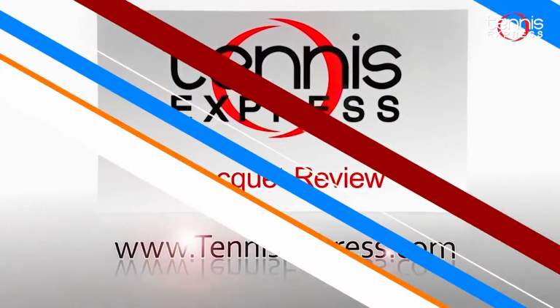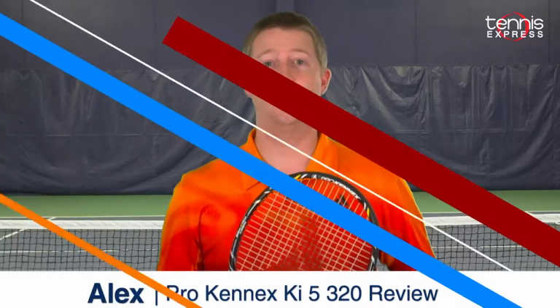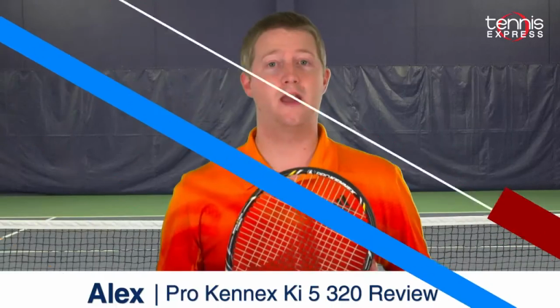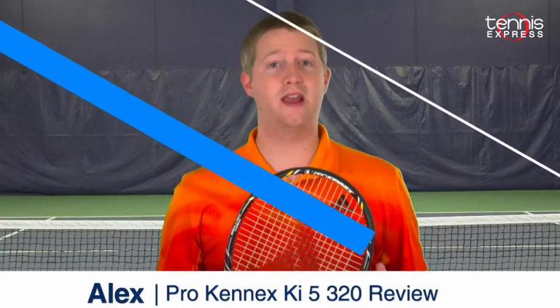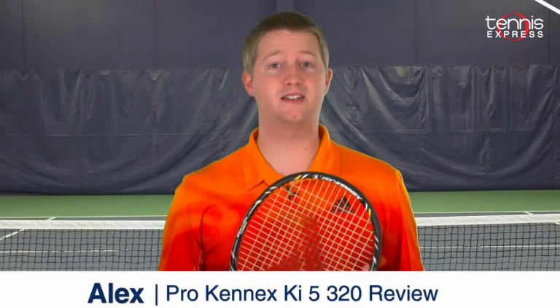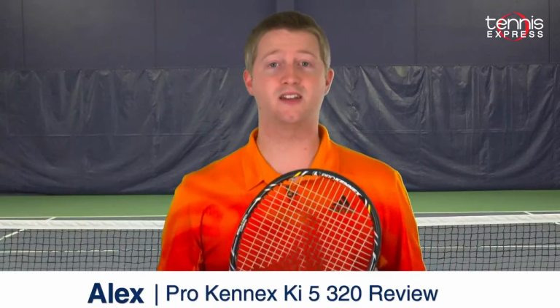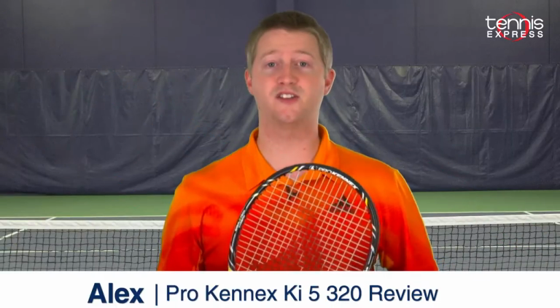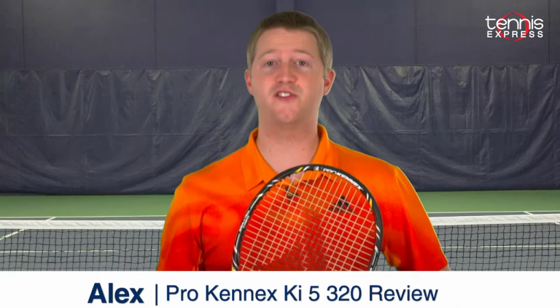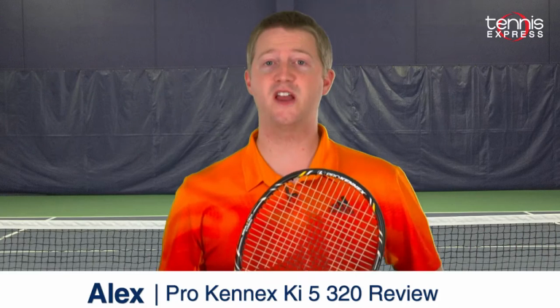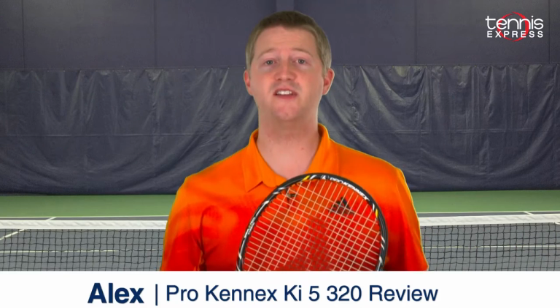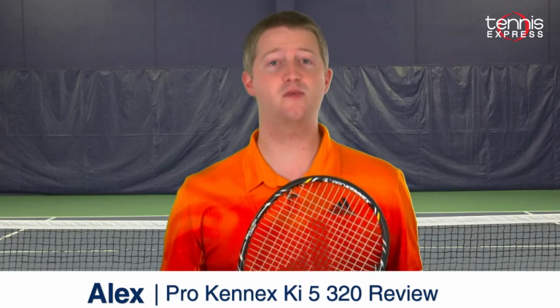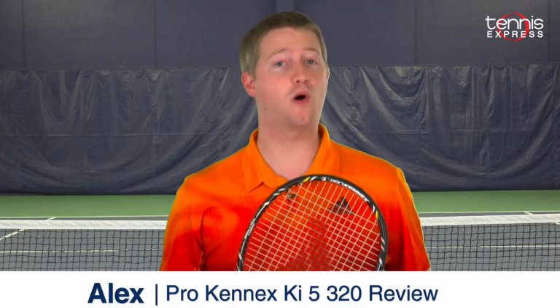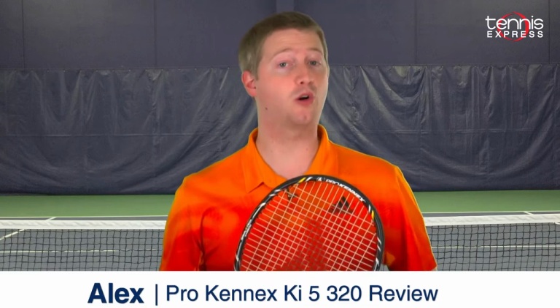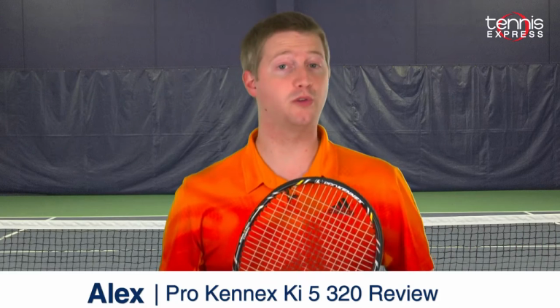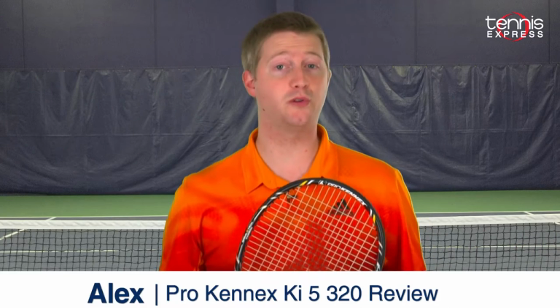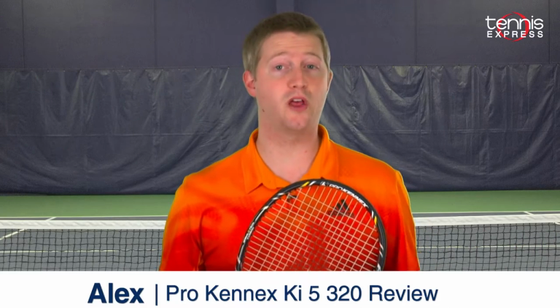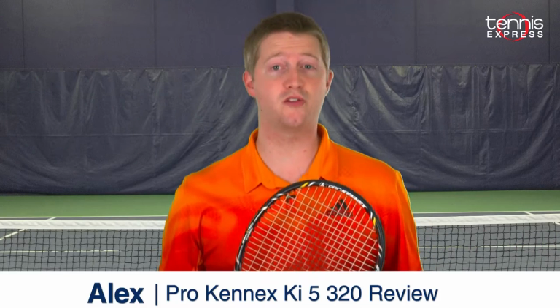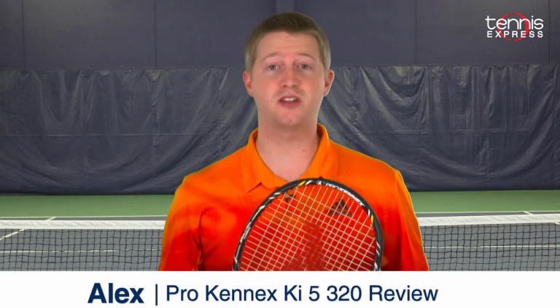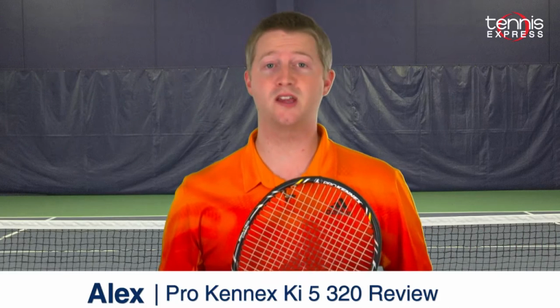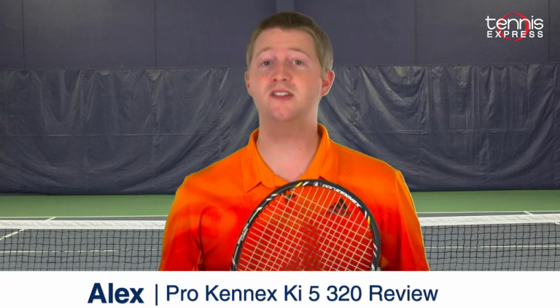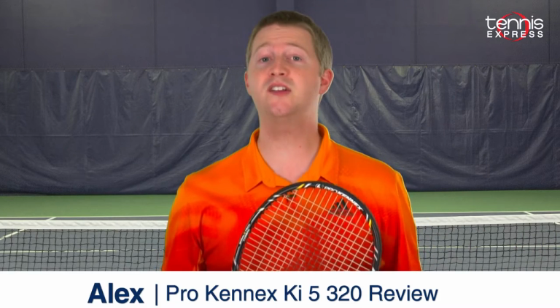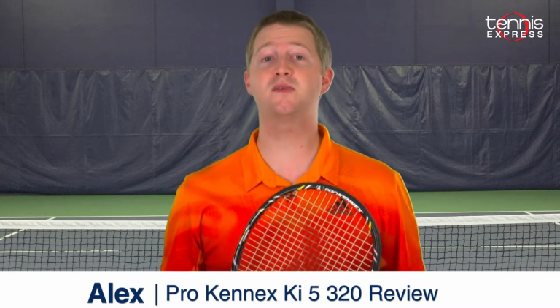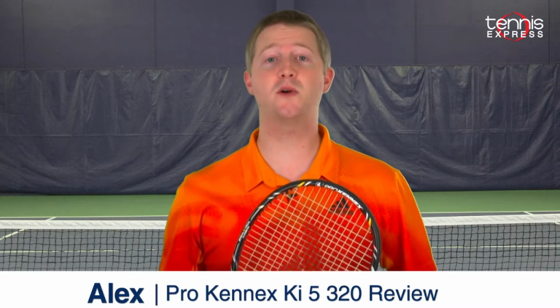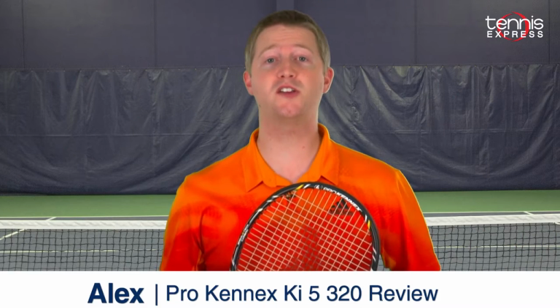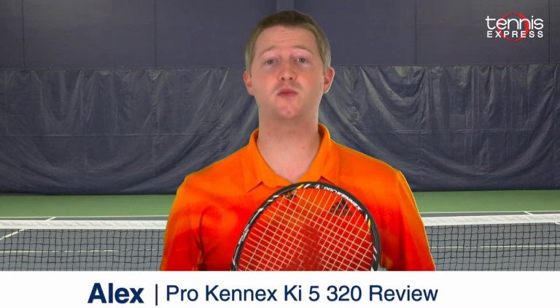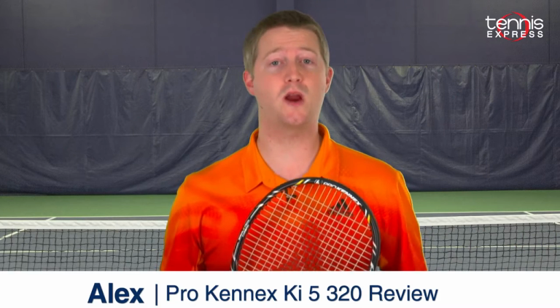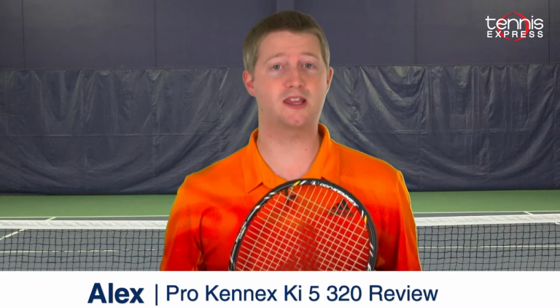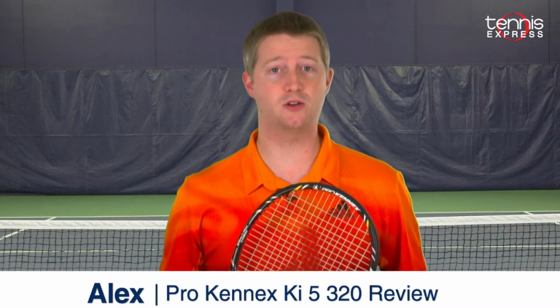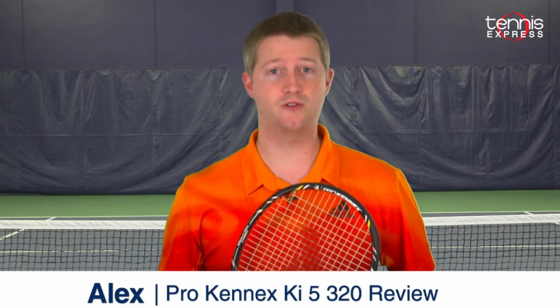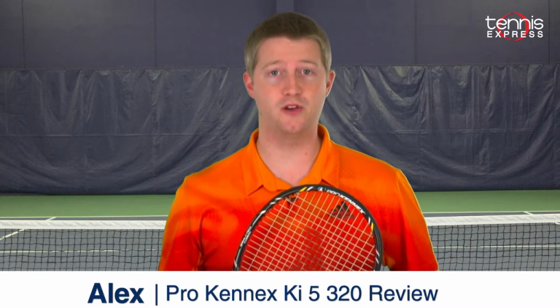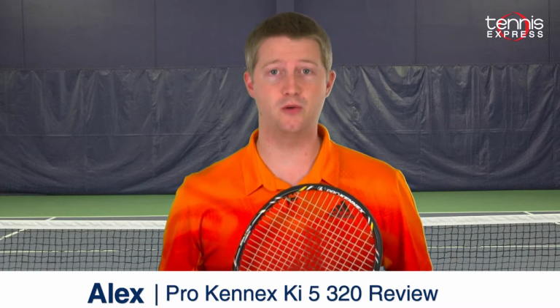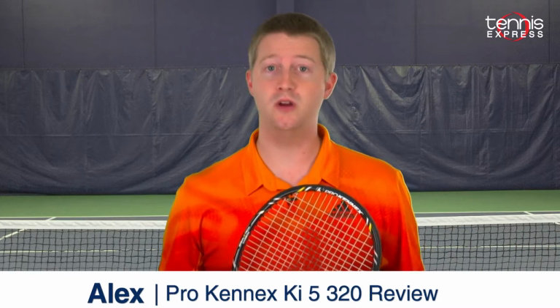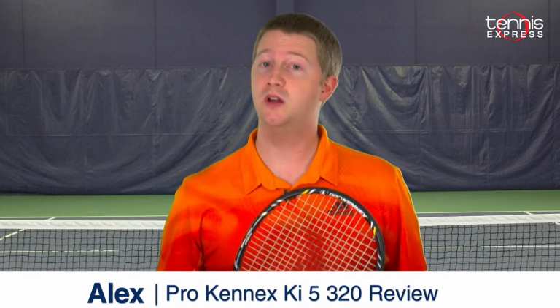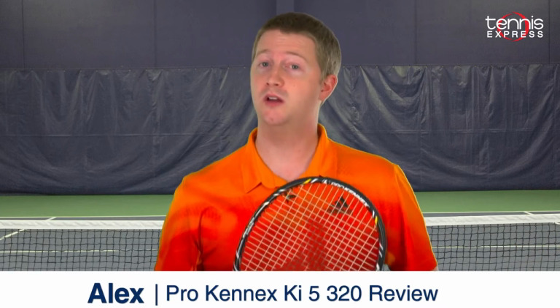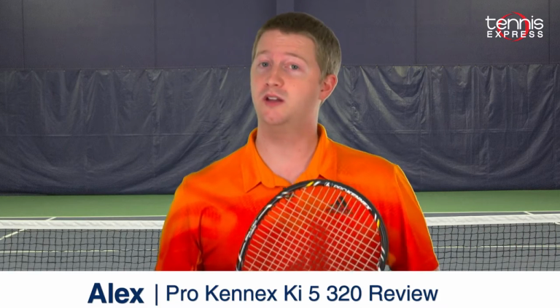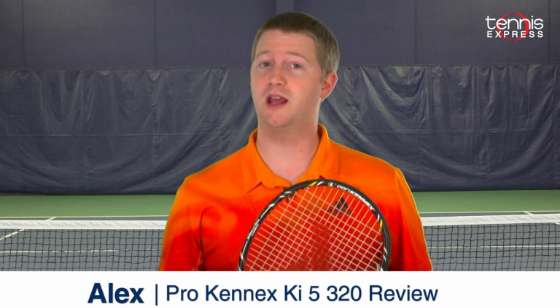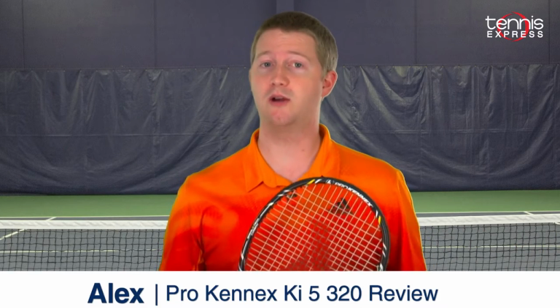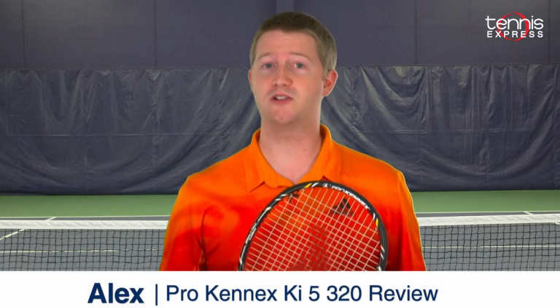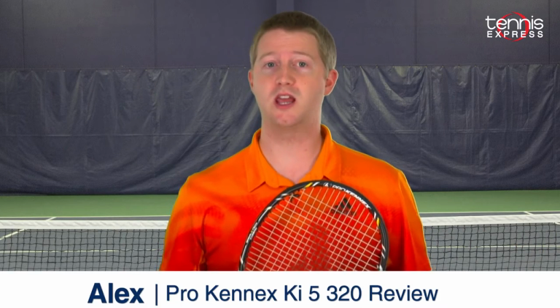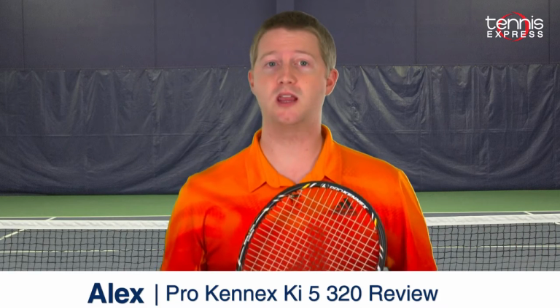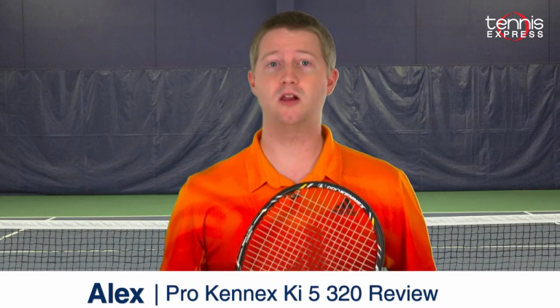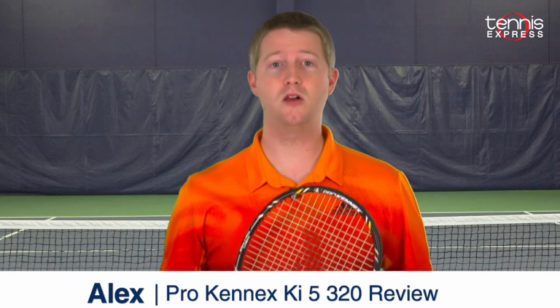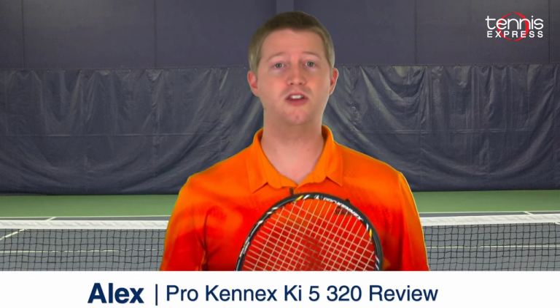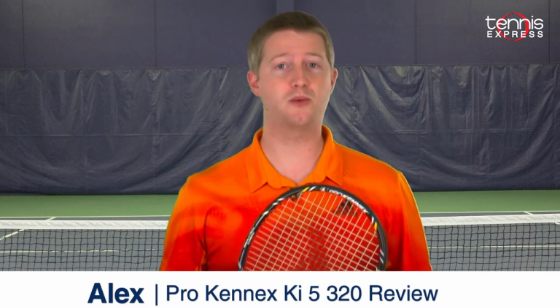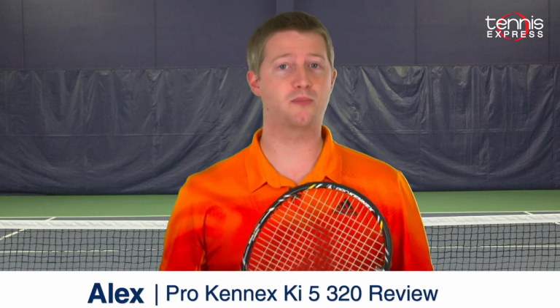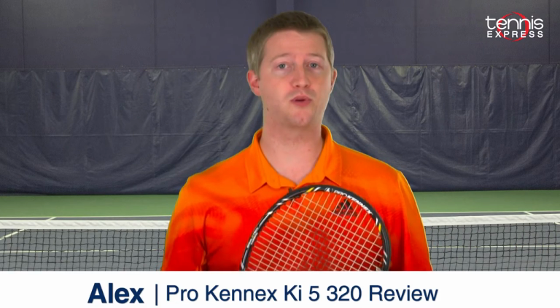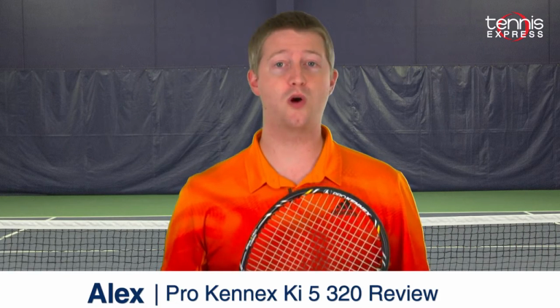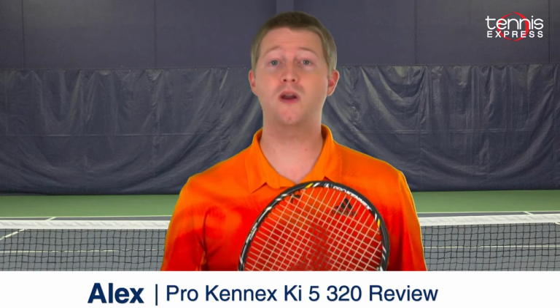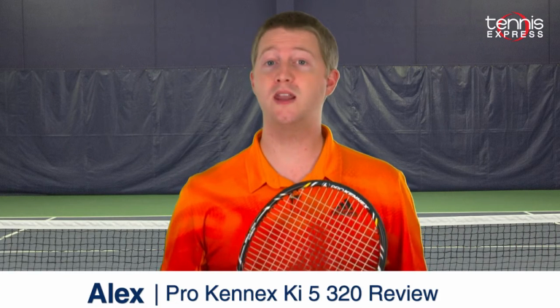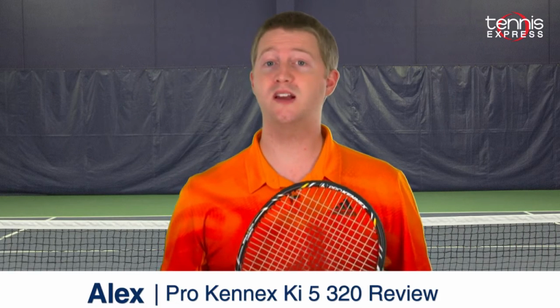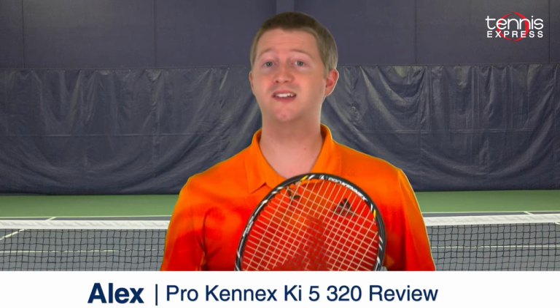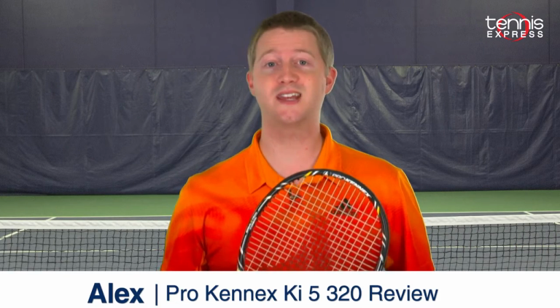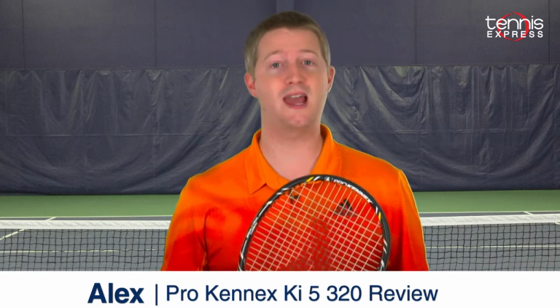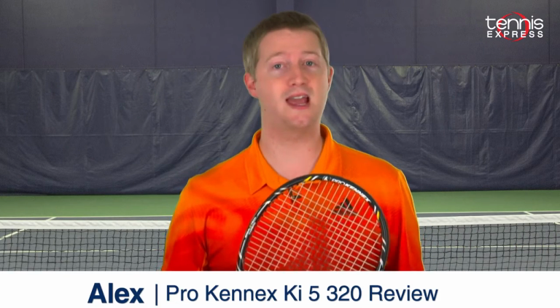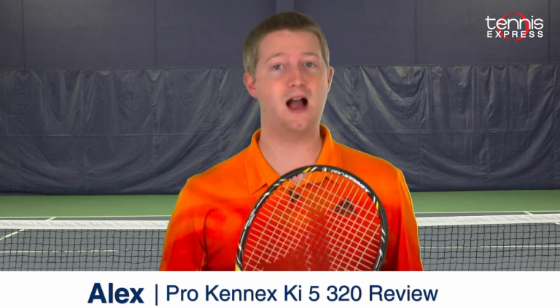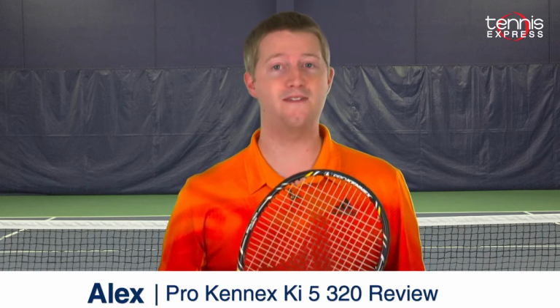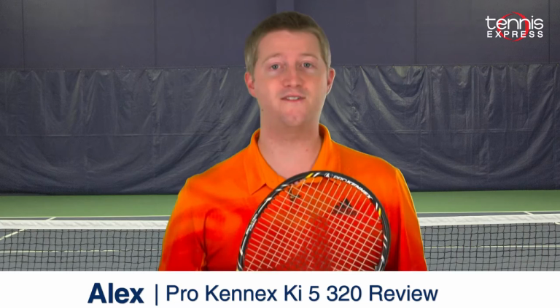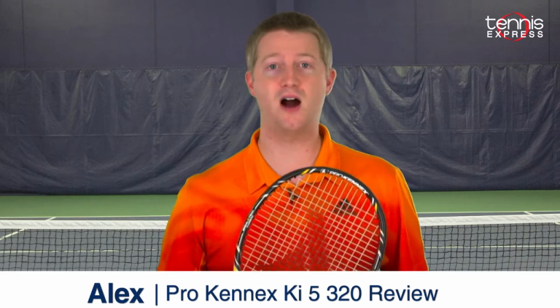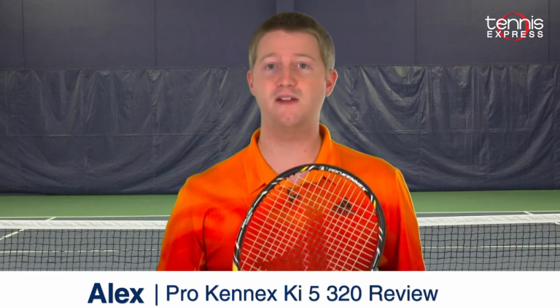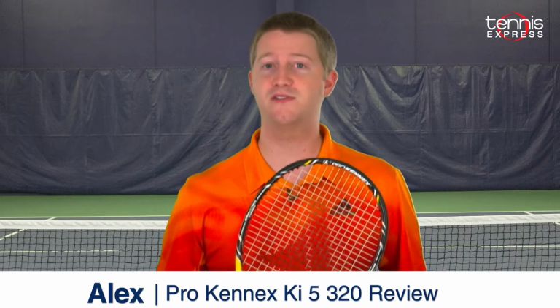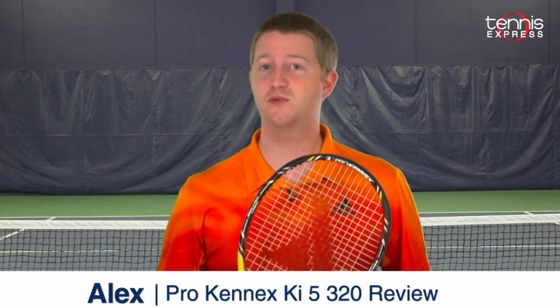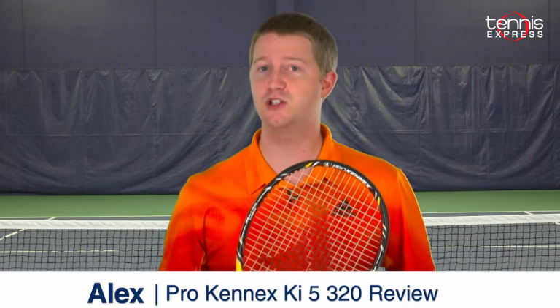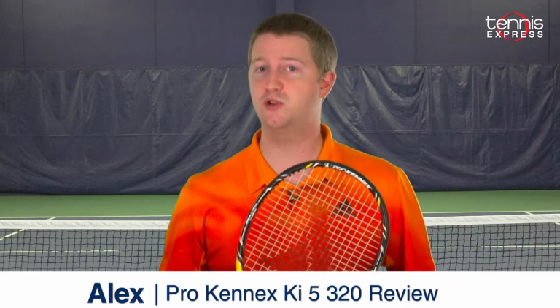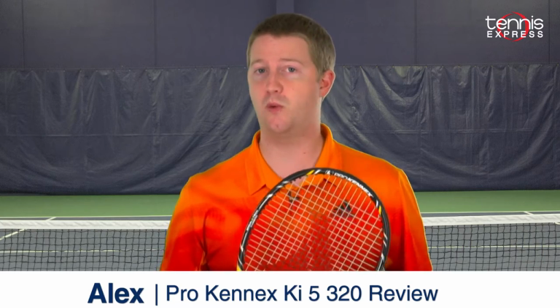Hey Tennis fans, welcome to another Tennis Express Racket Review. Today we're taking a look at the ProKennex KI-5 320.